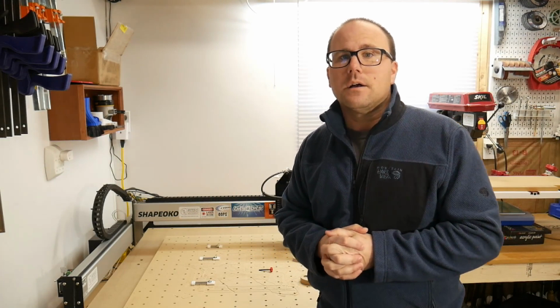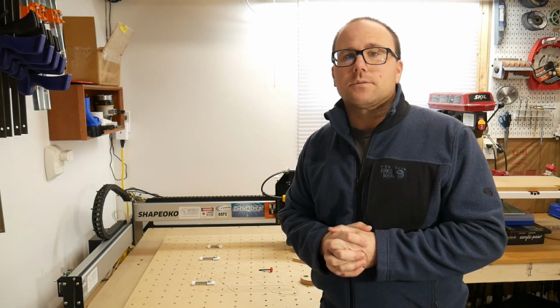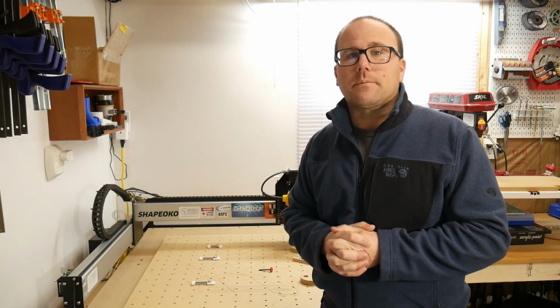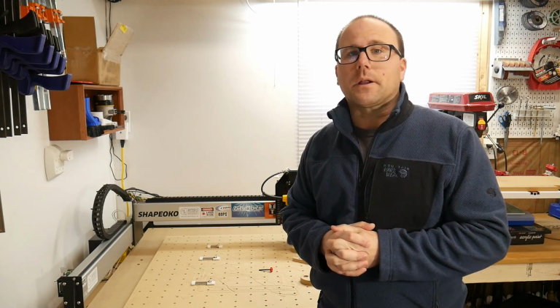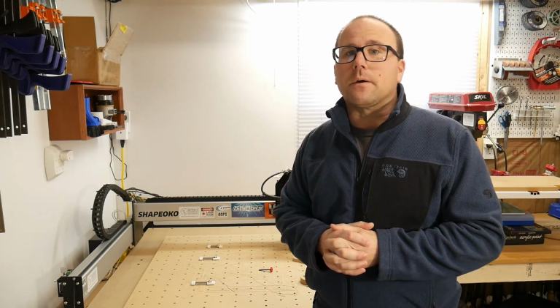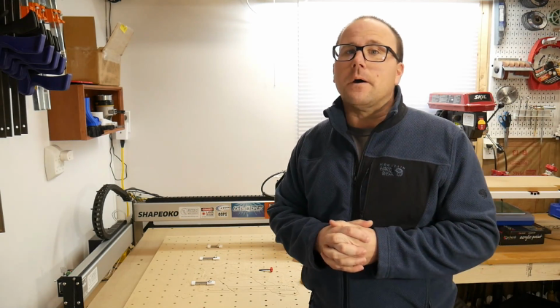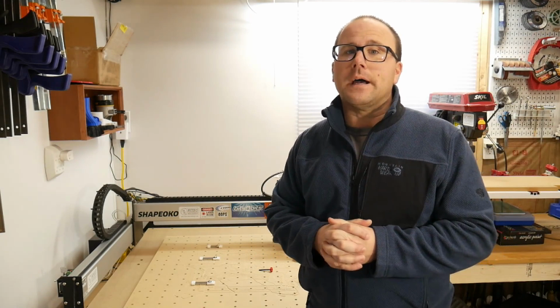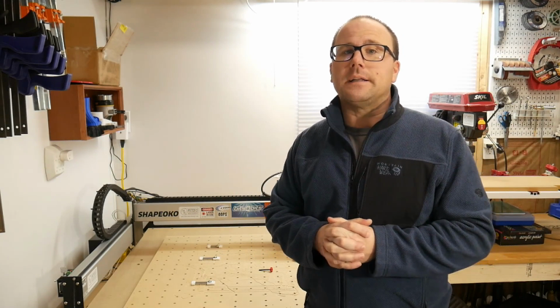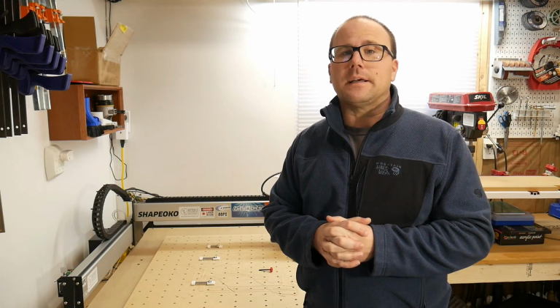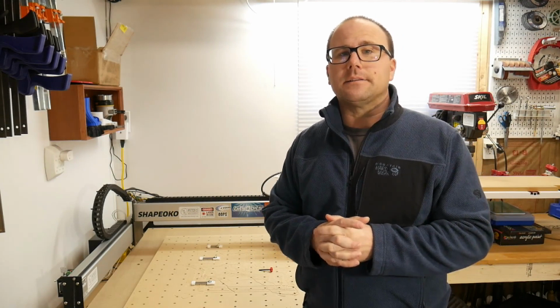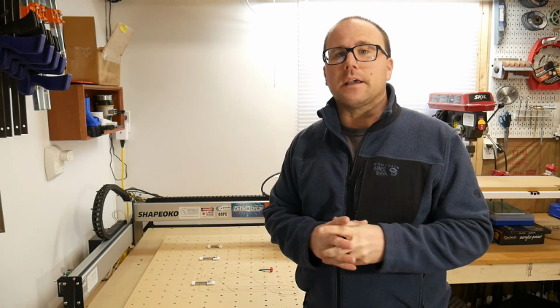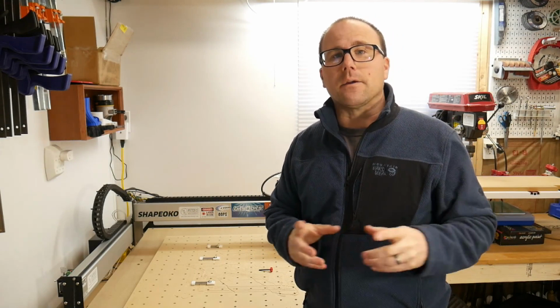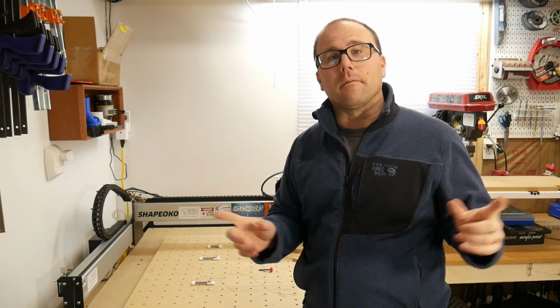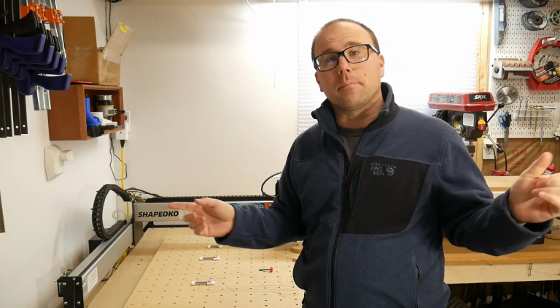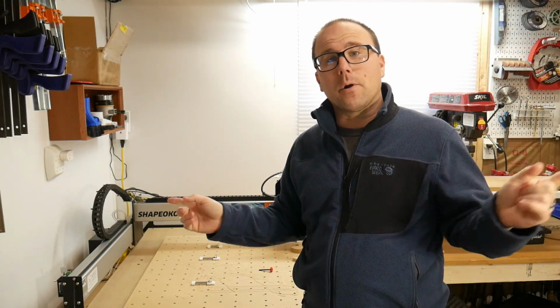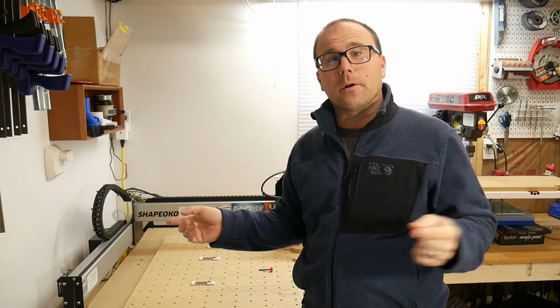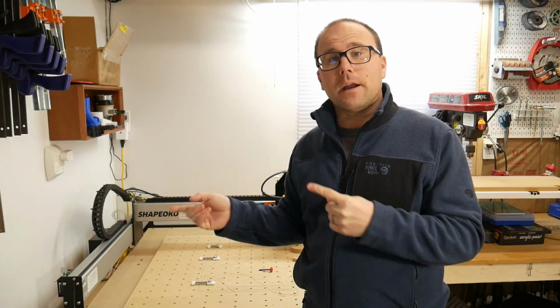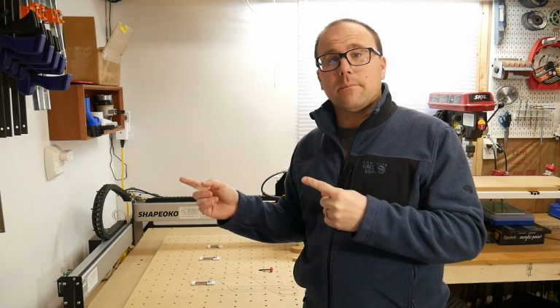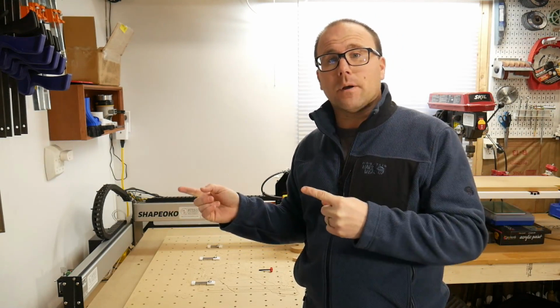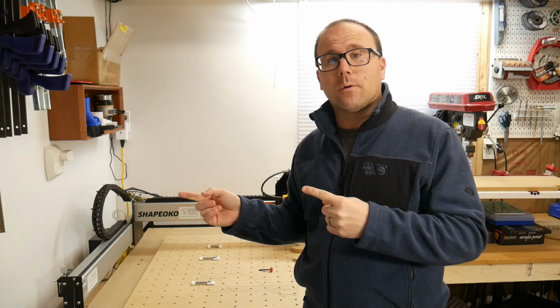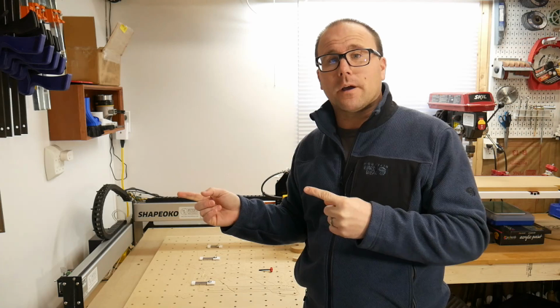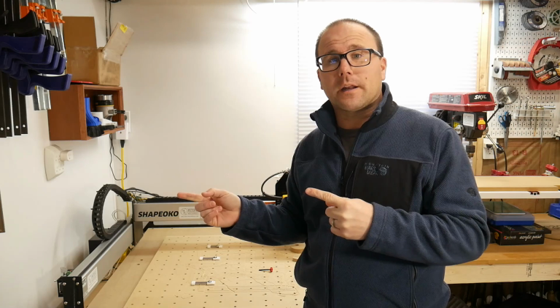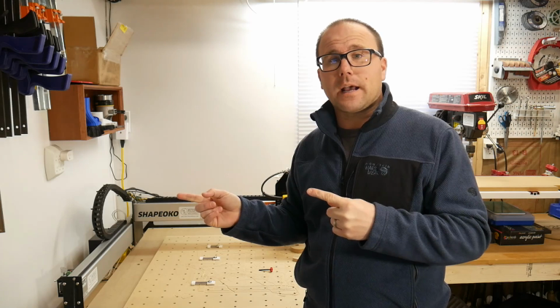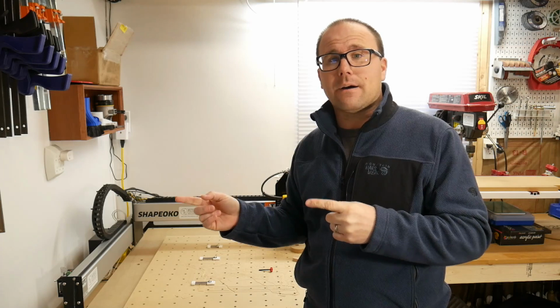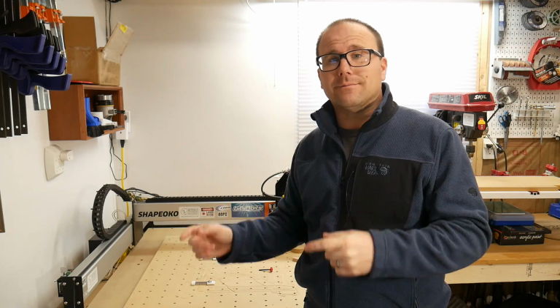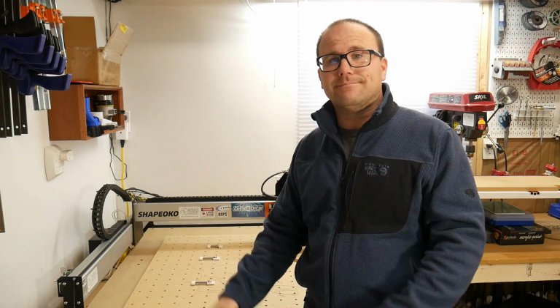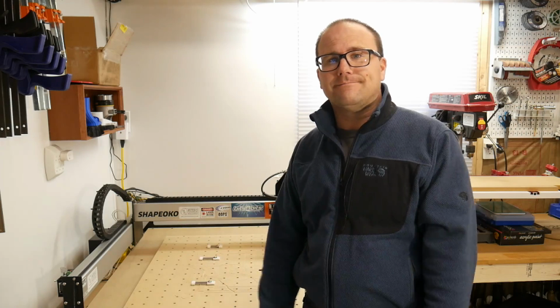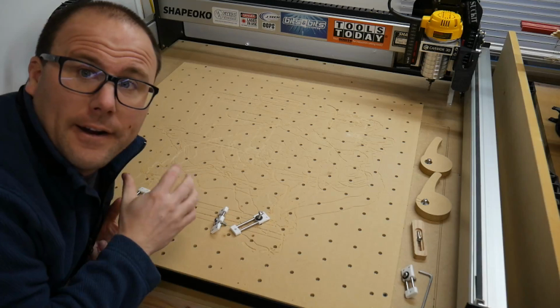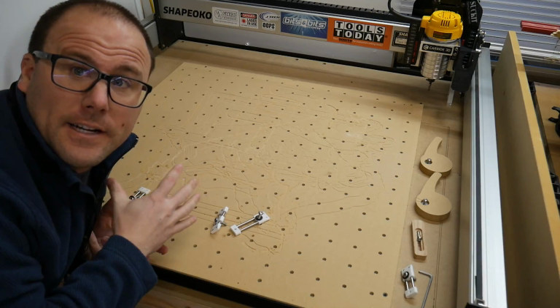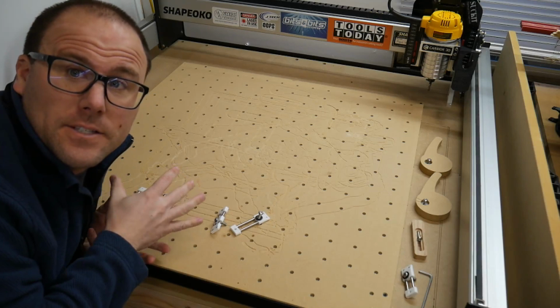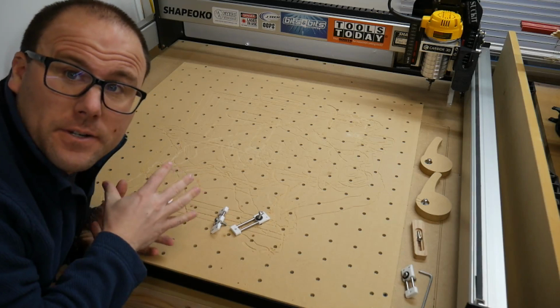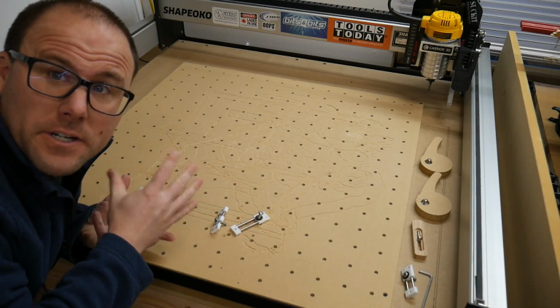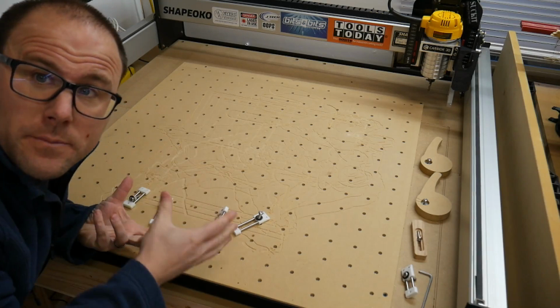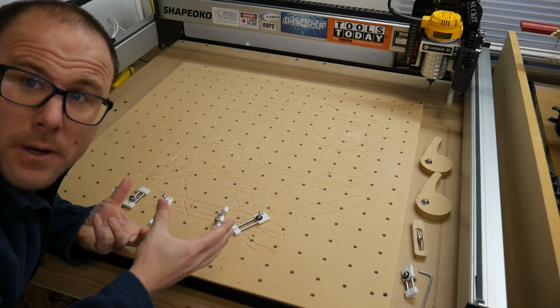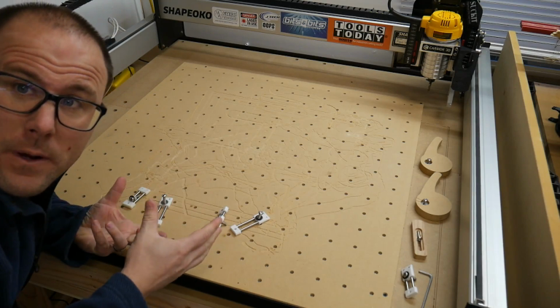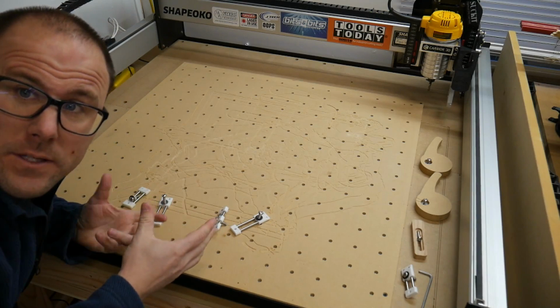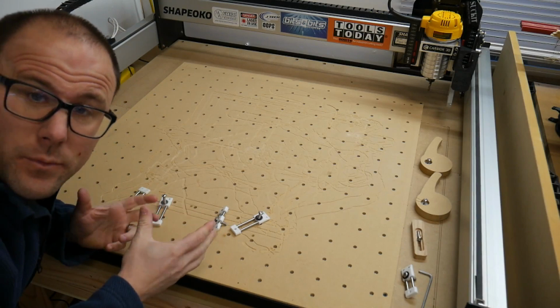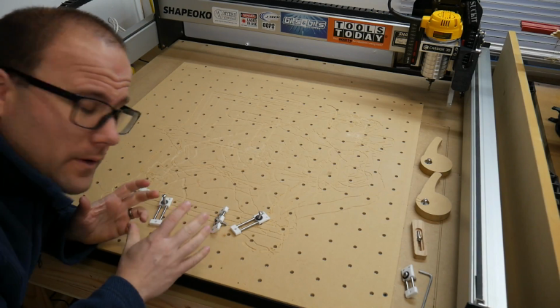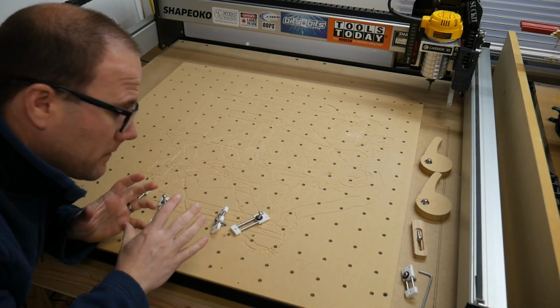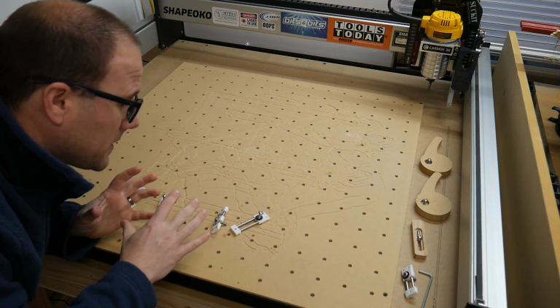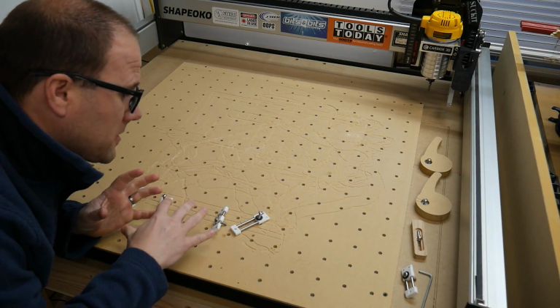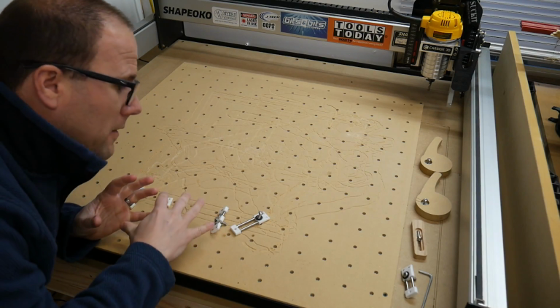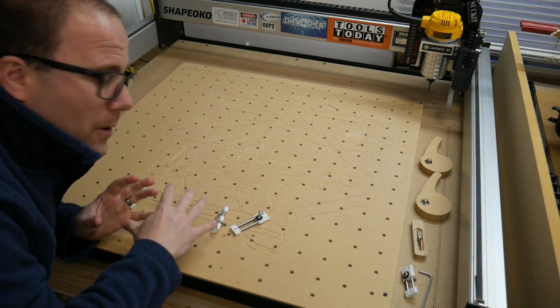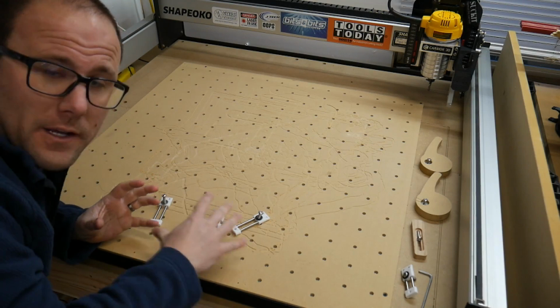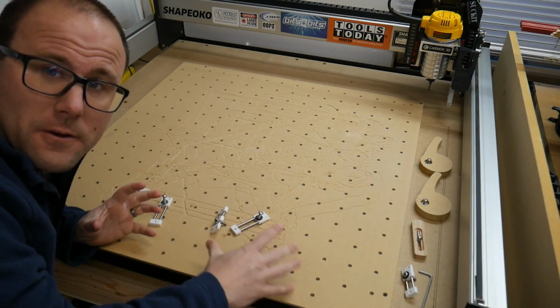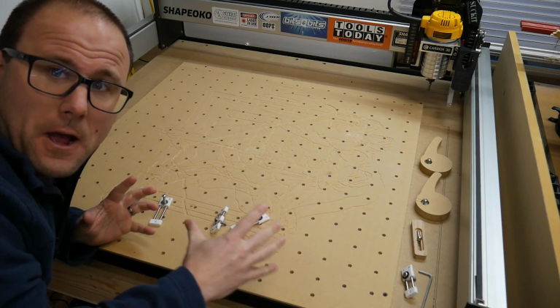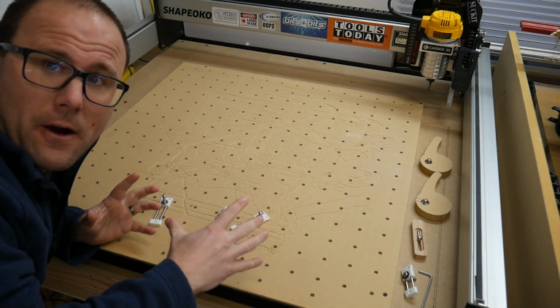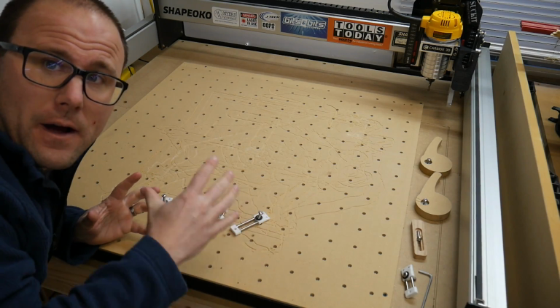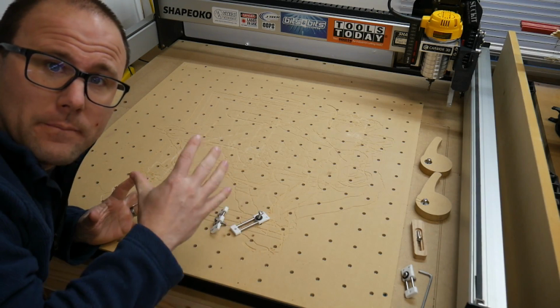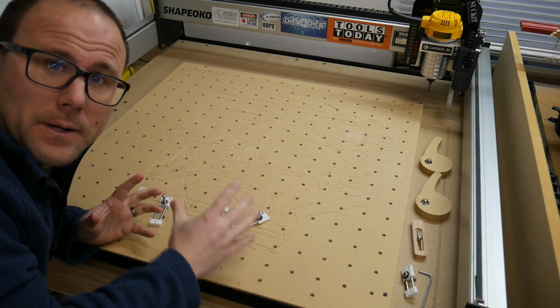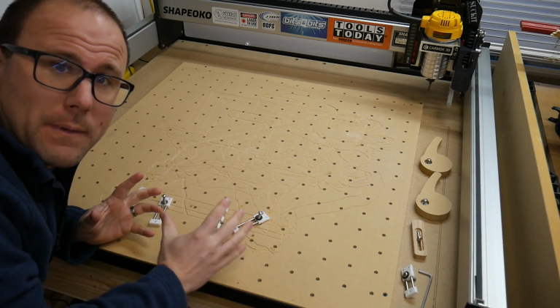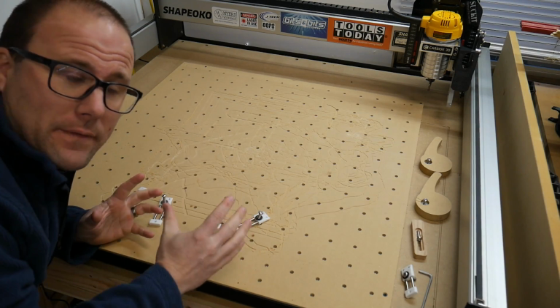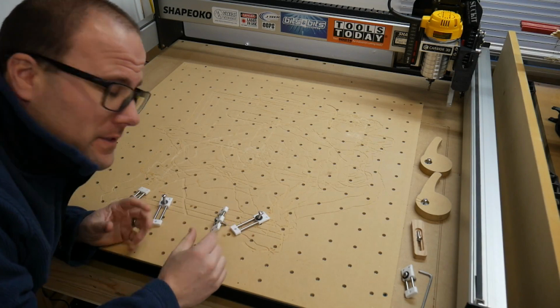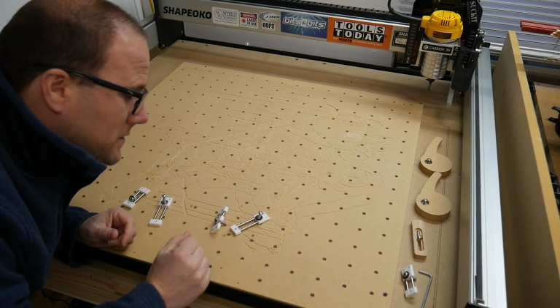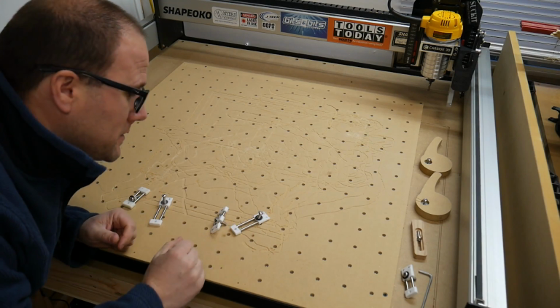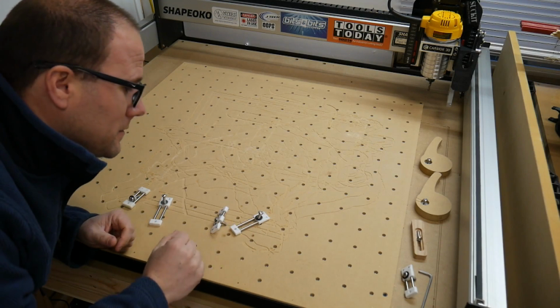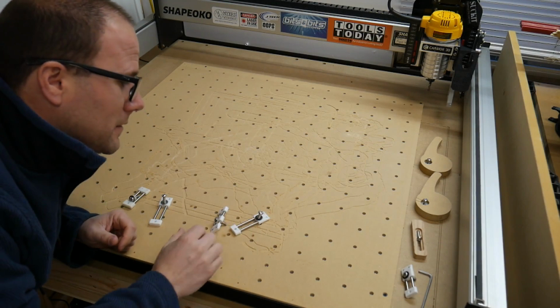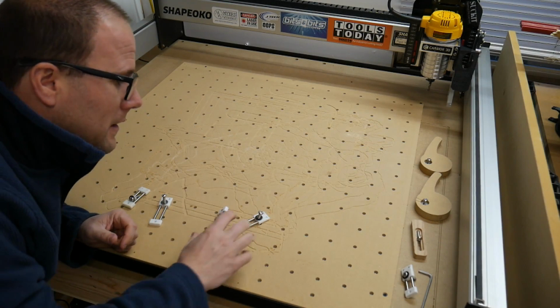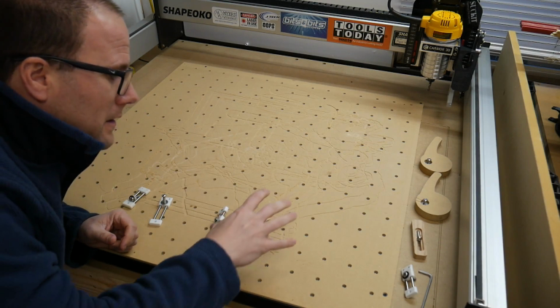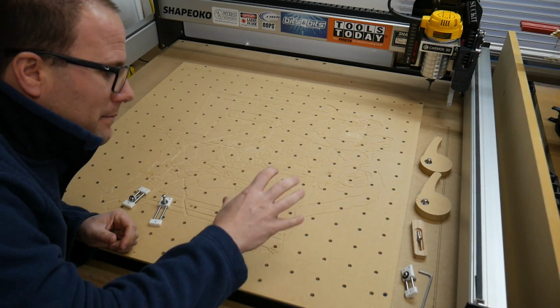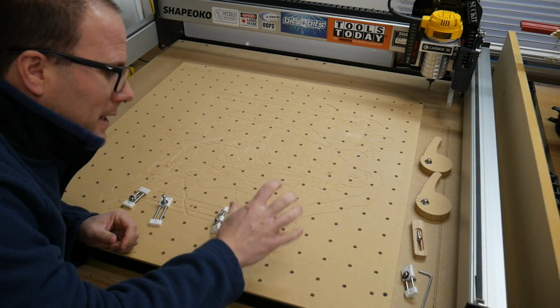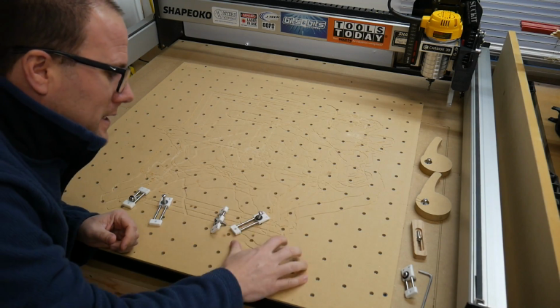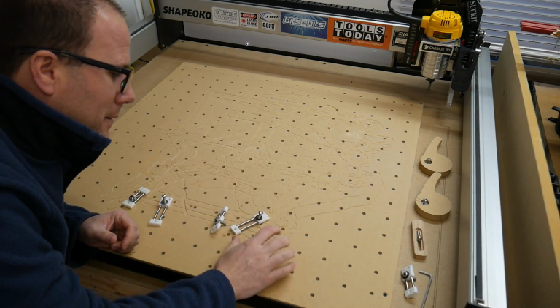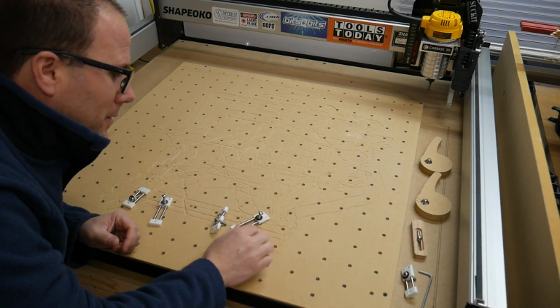So I'm going to go ahead and take you over to the program and we'll cut it out. All right guys, so here's my wasteboard. I'm going to try to walk you through how I'm going to mount this to my table.